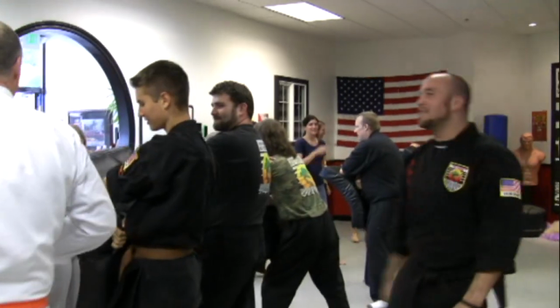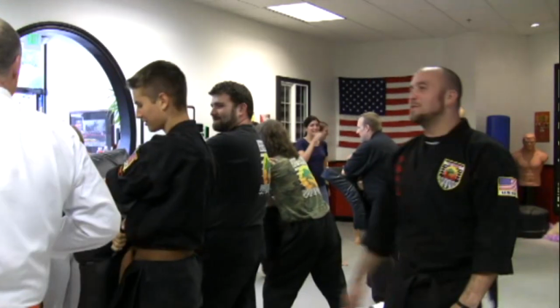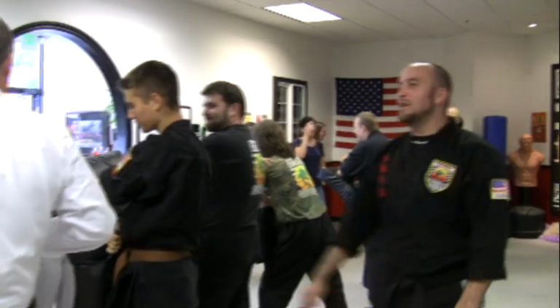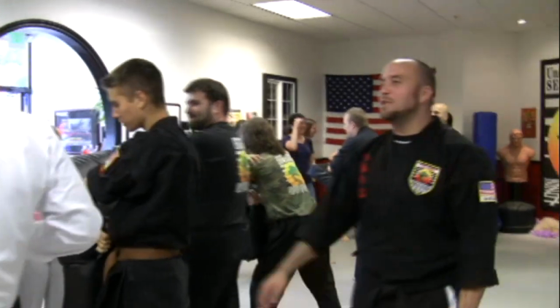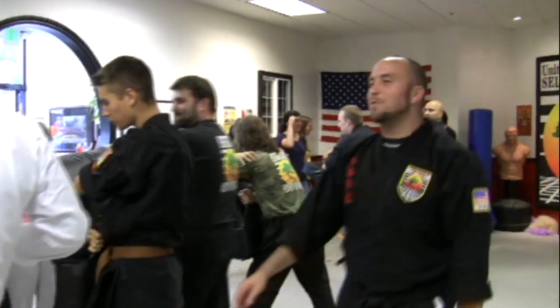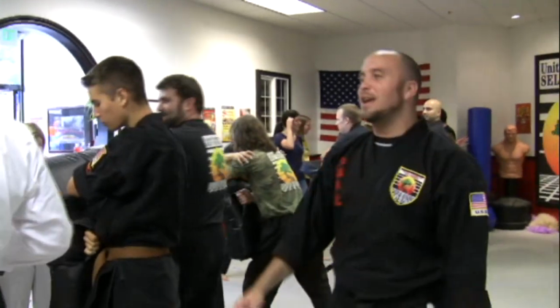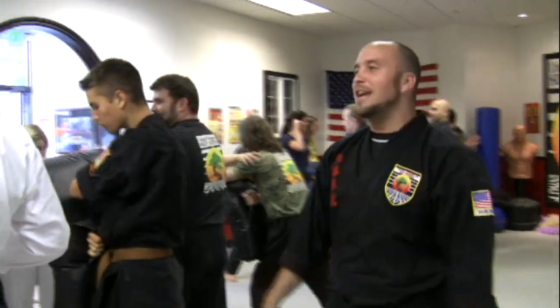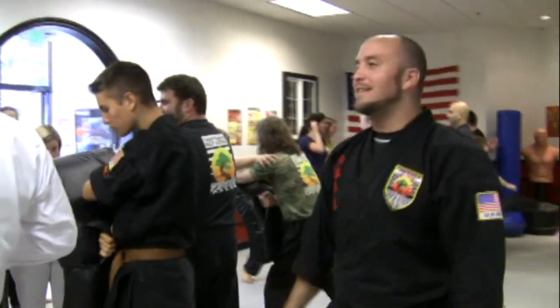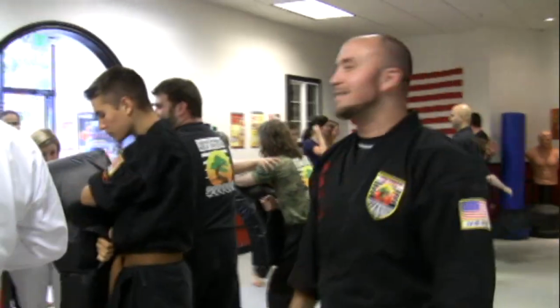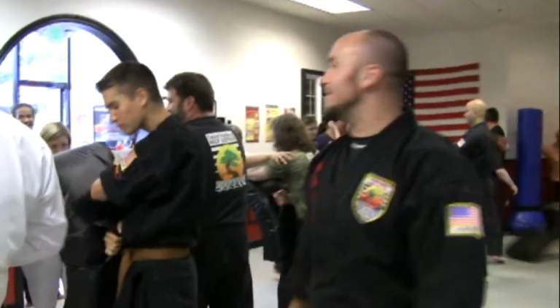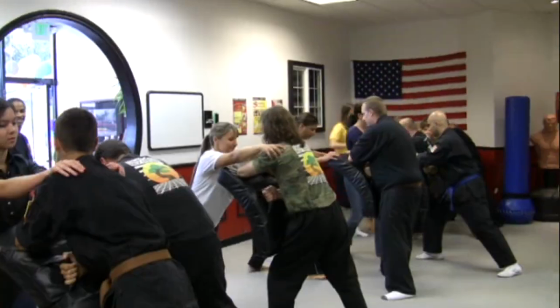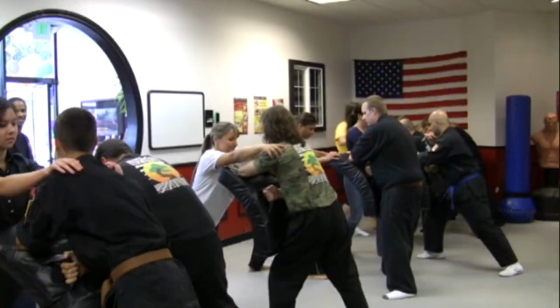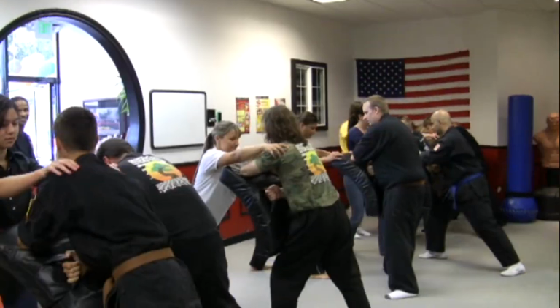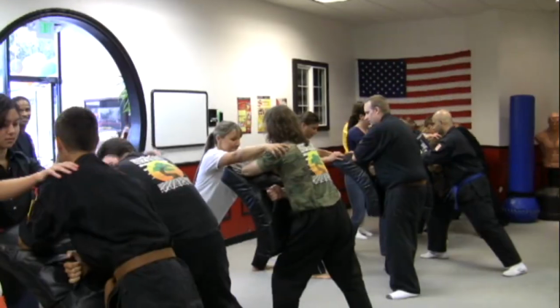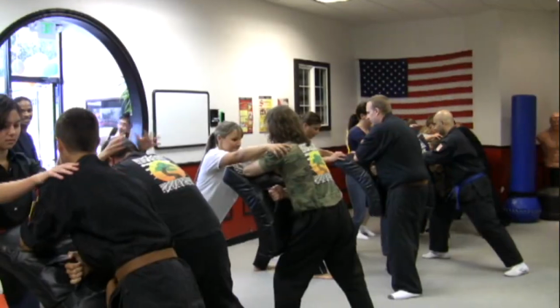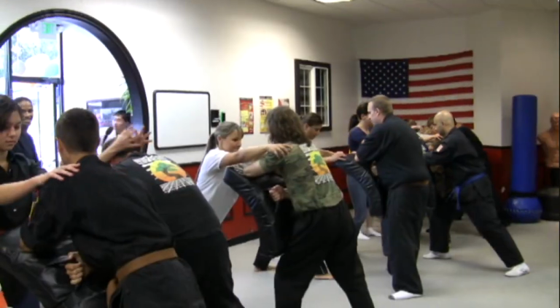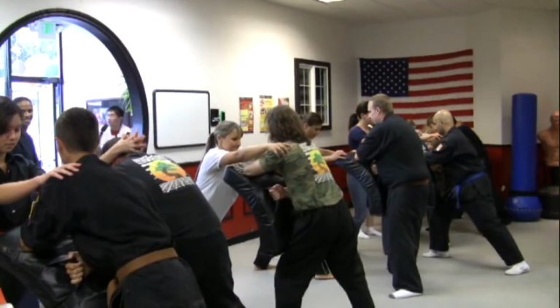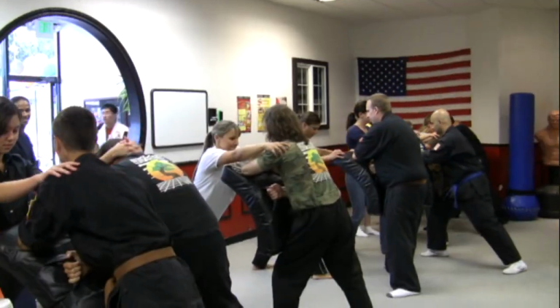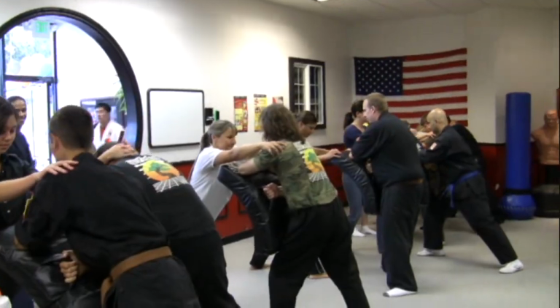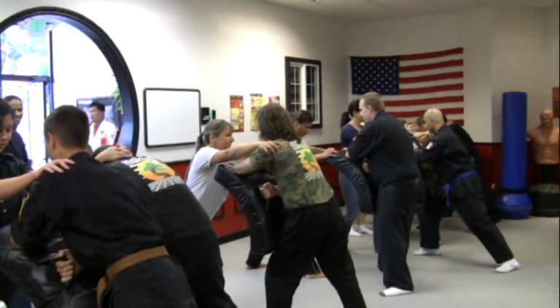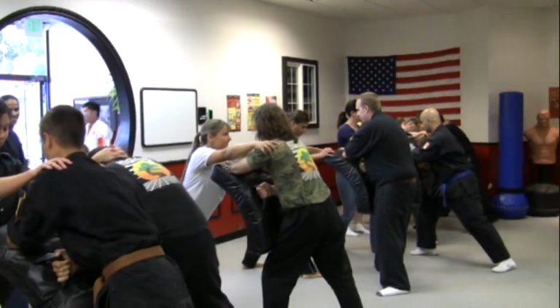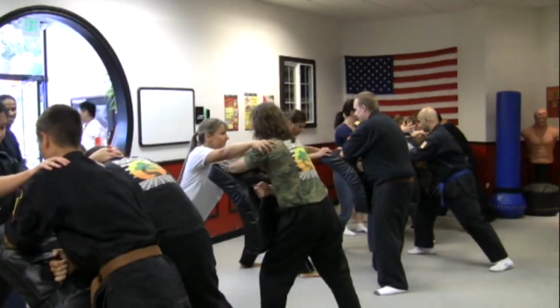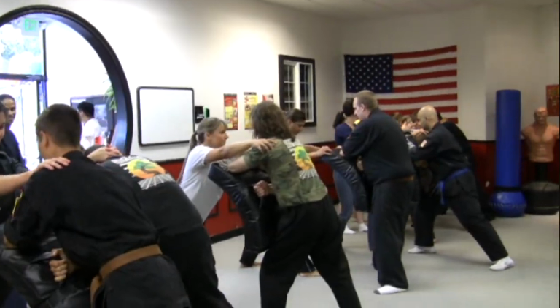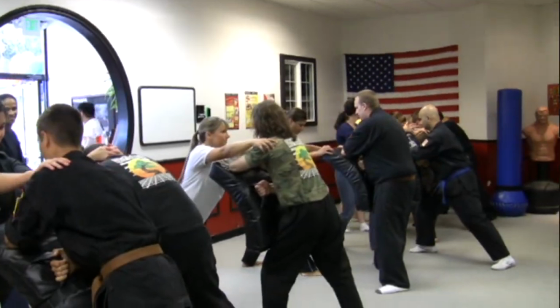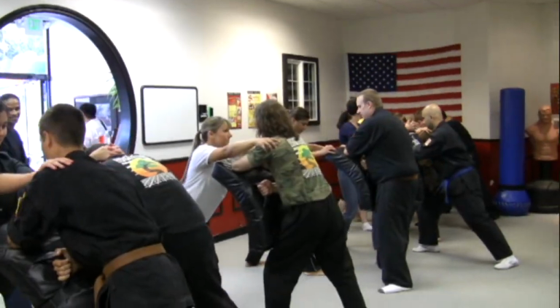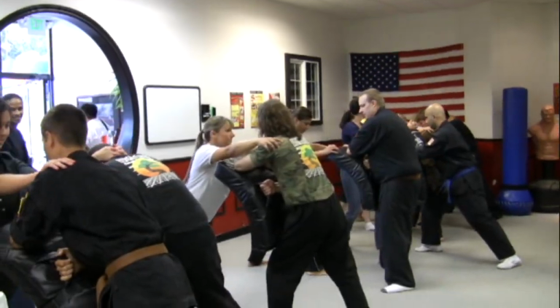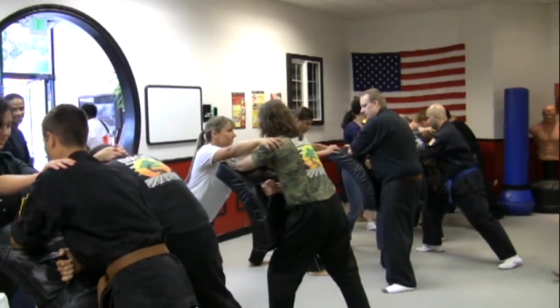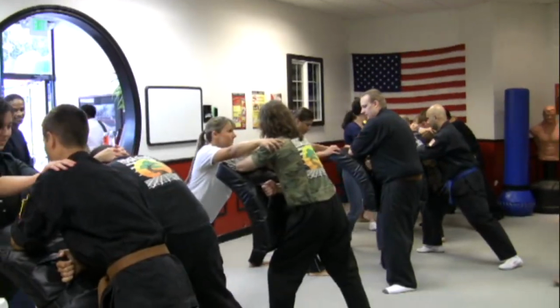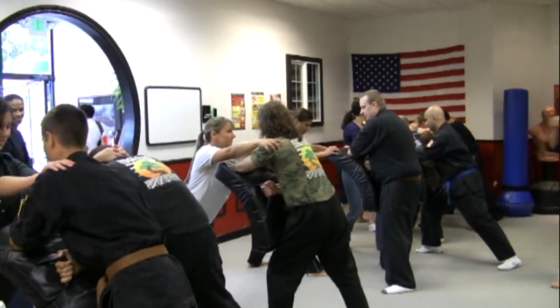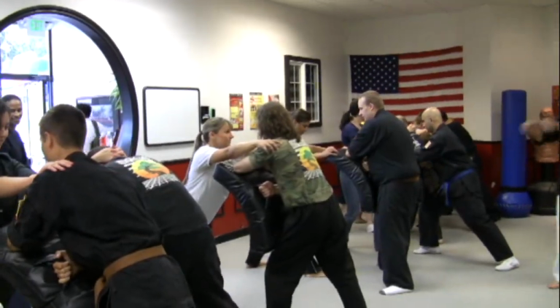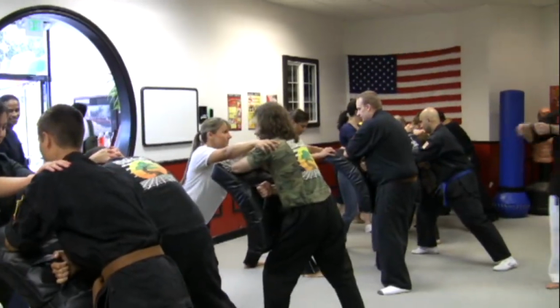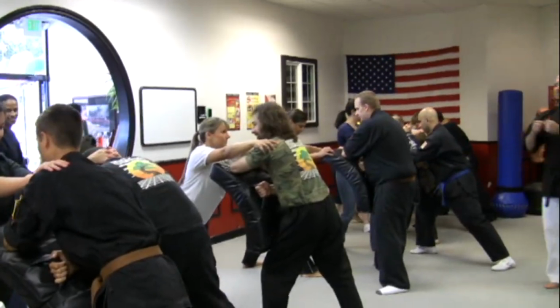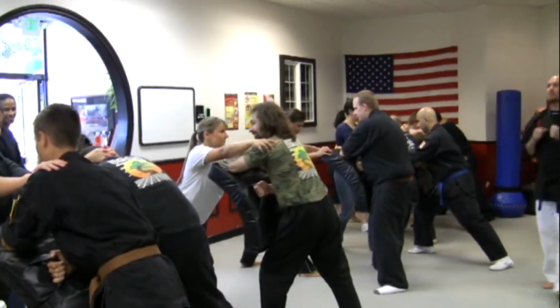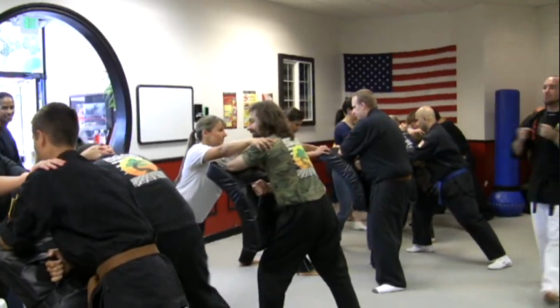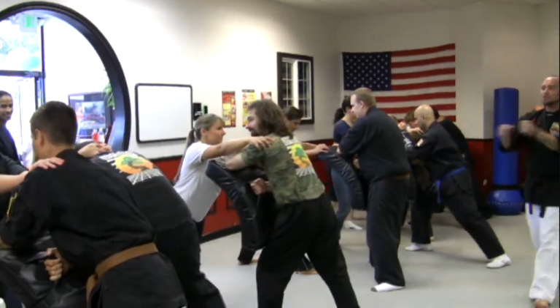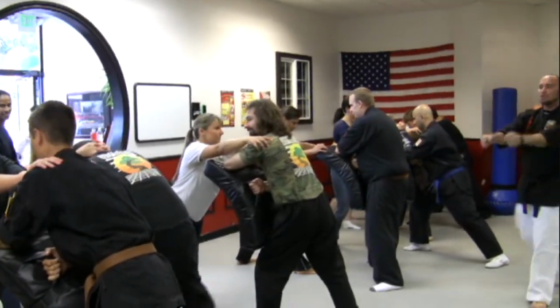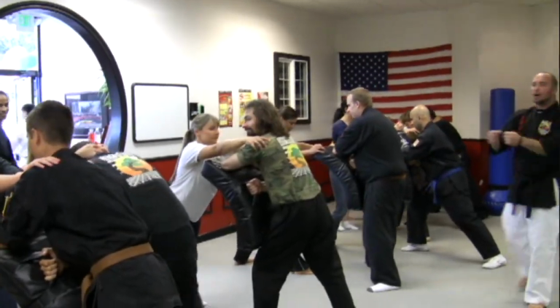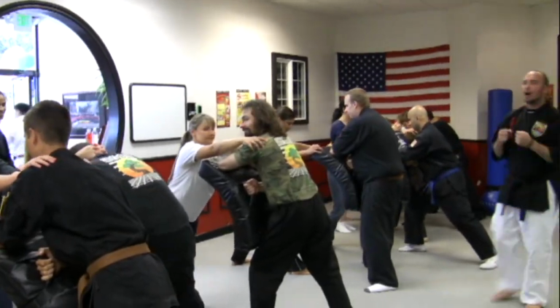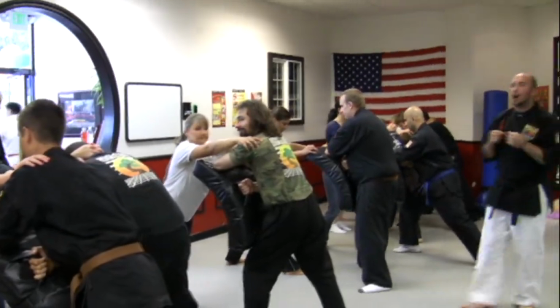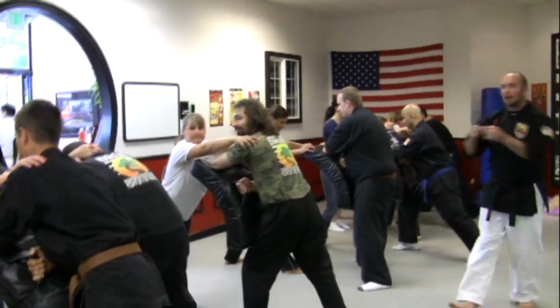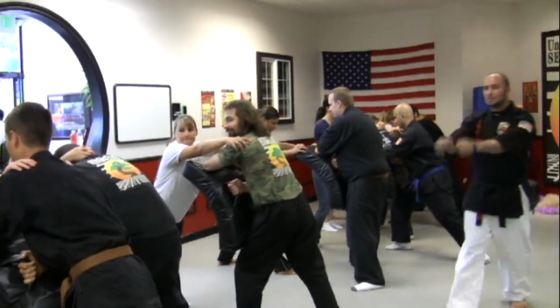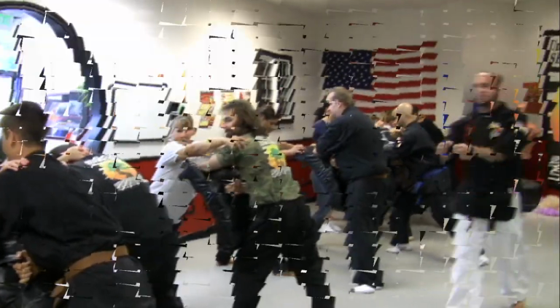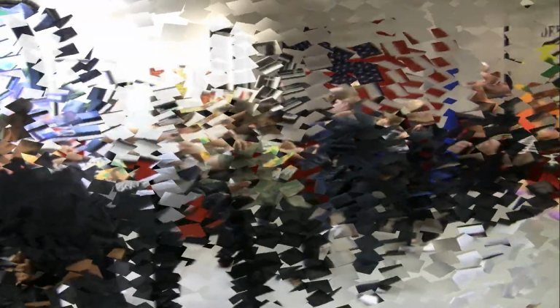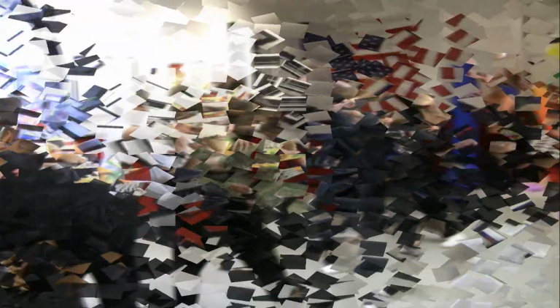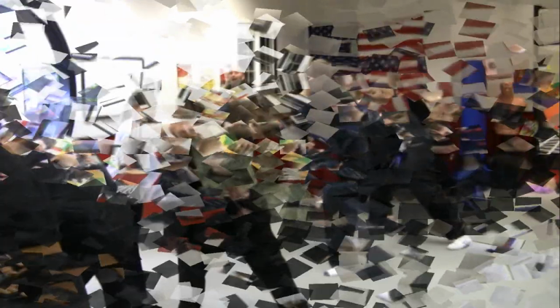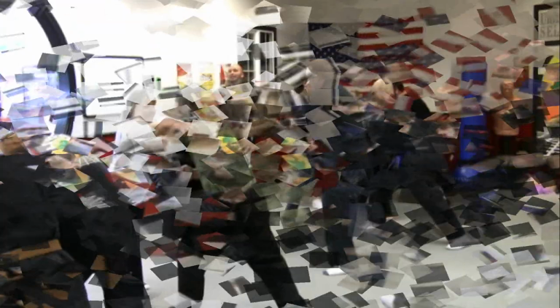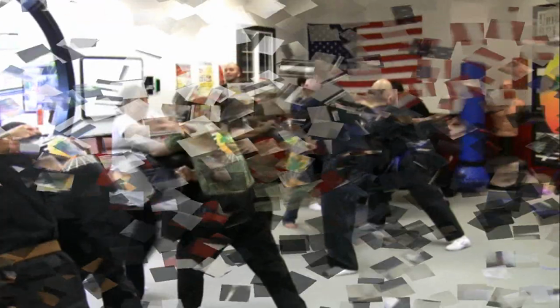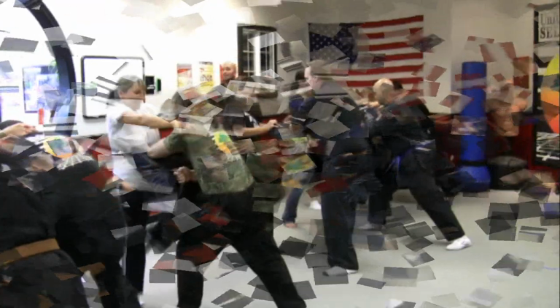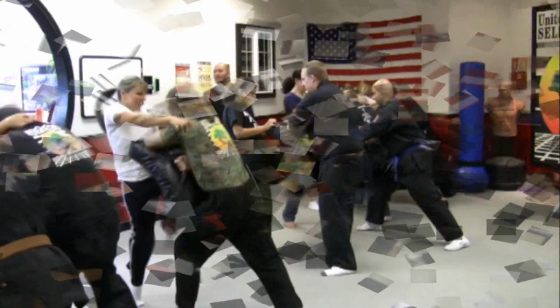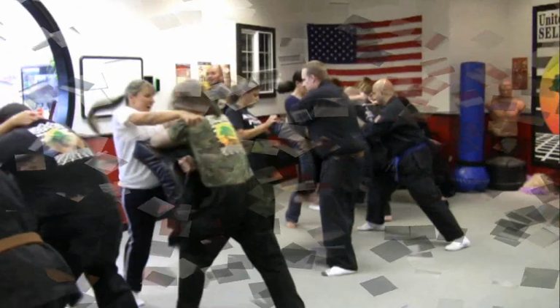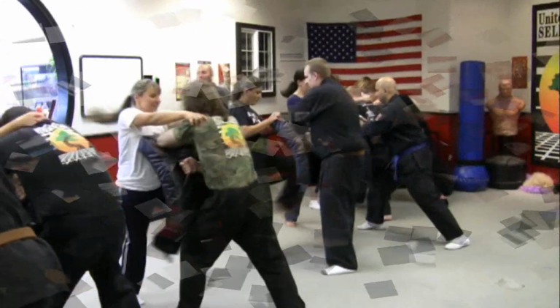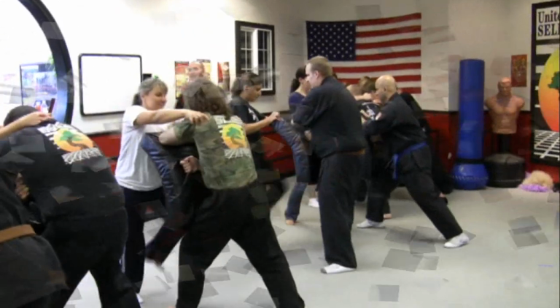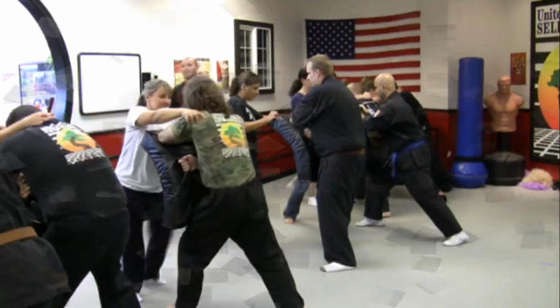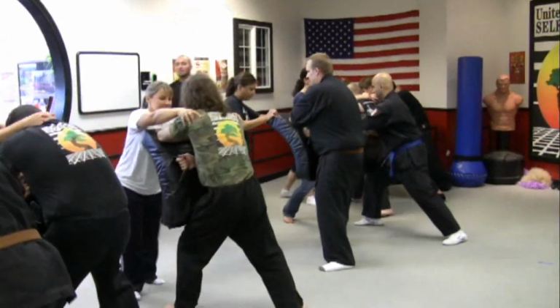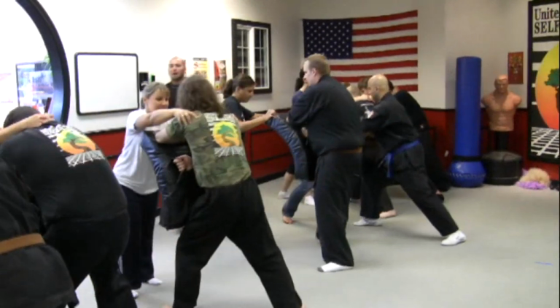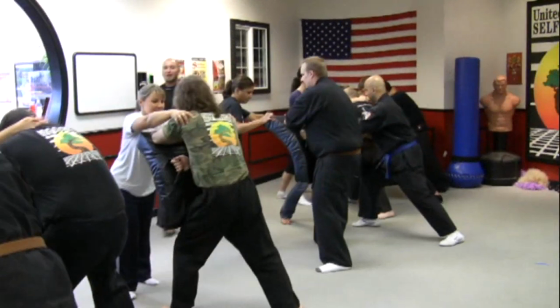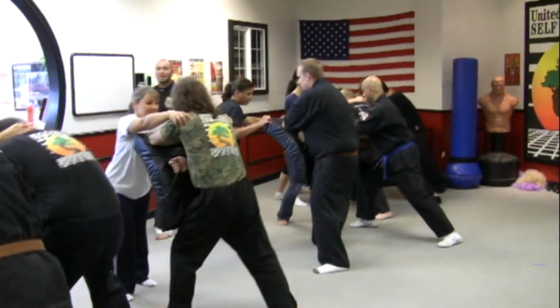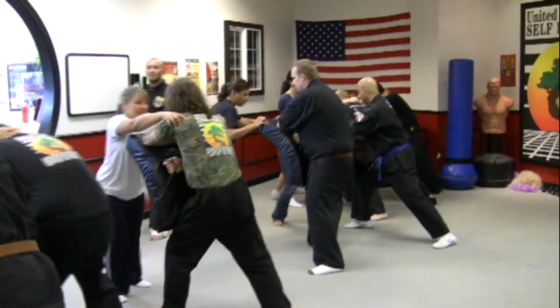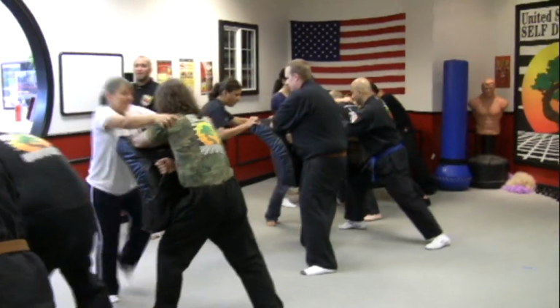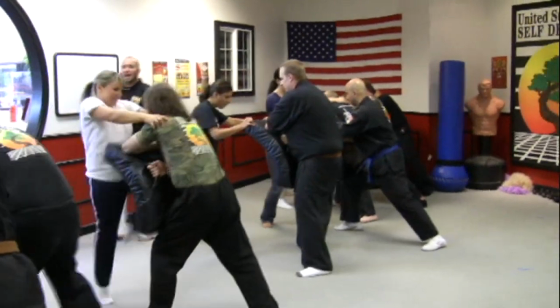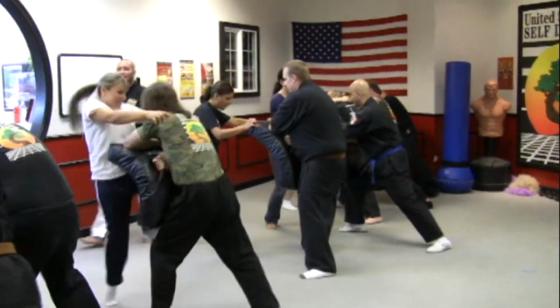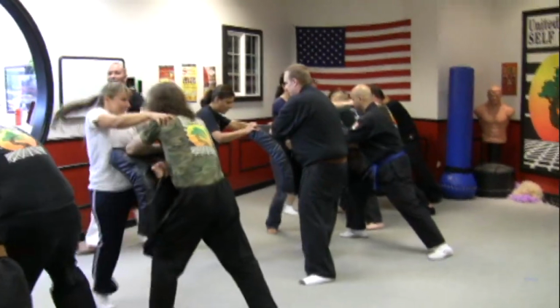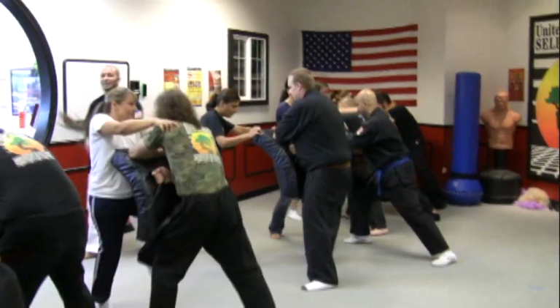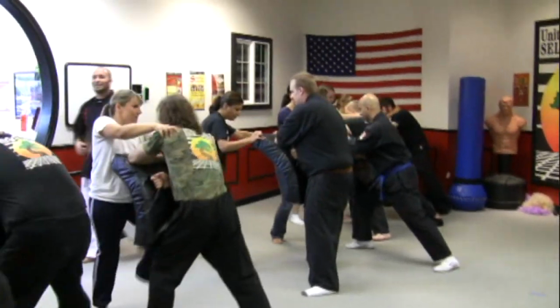Alright, switch feet! Yeah, don't be afraid. Use your arms! Use your arms! Pull it in! Come on, let them have it!